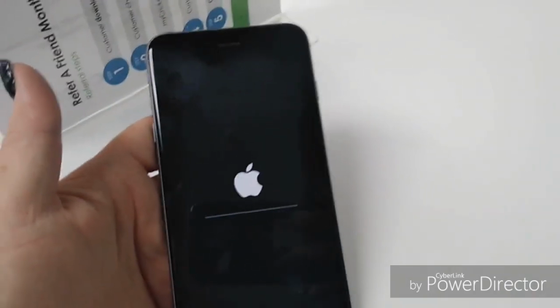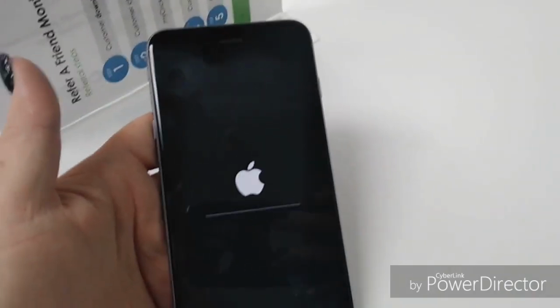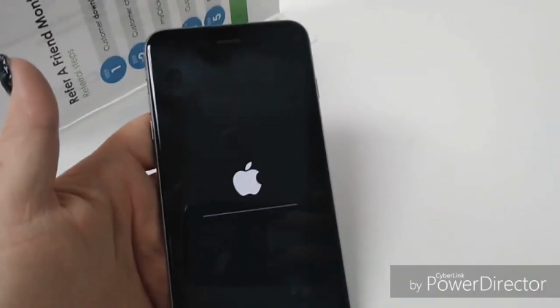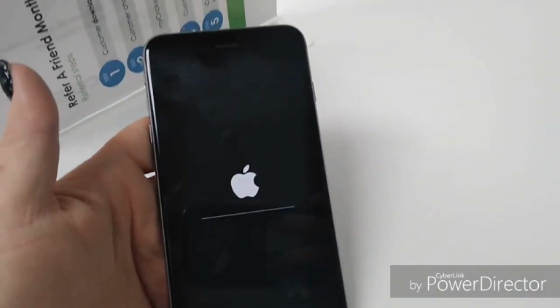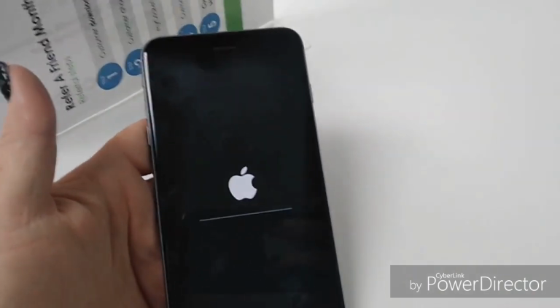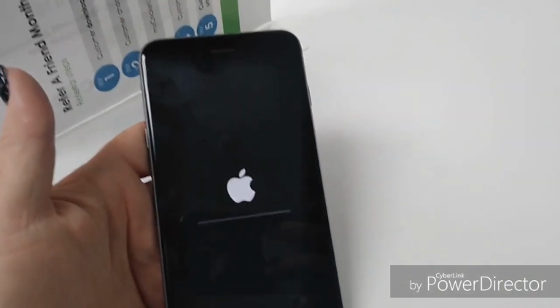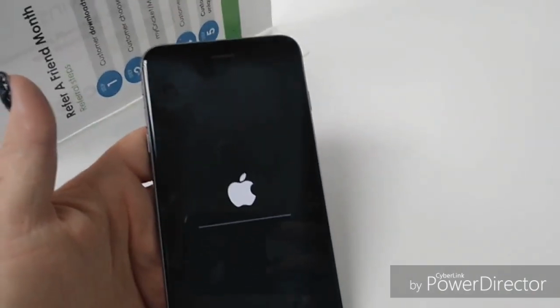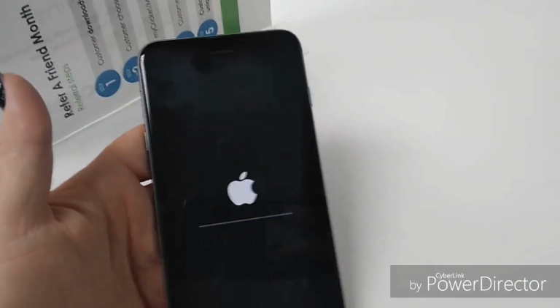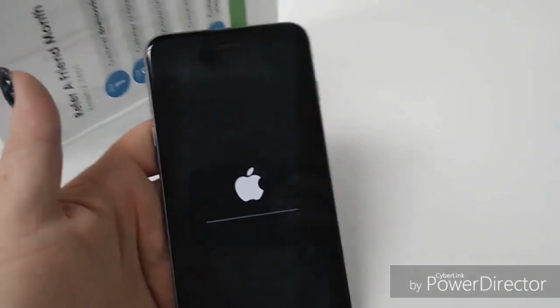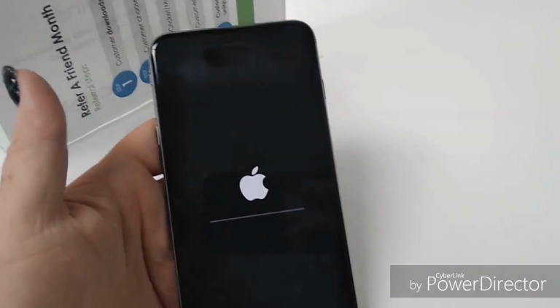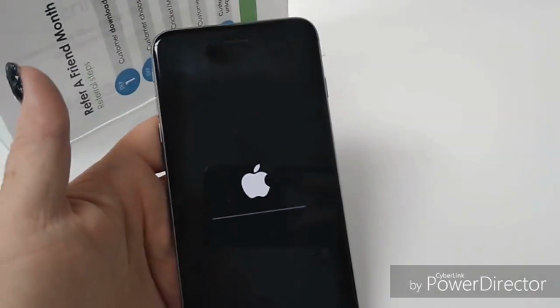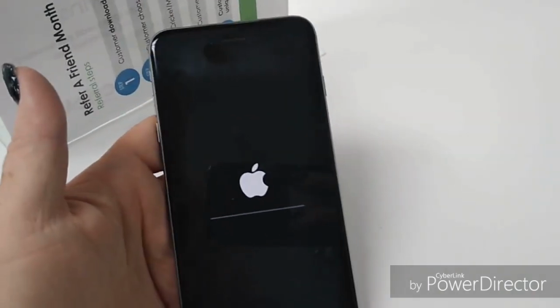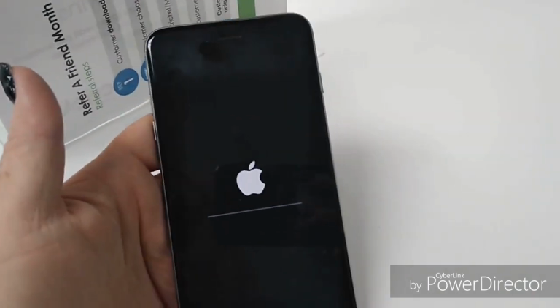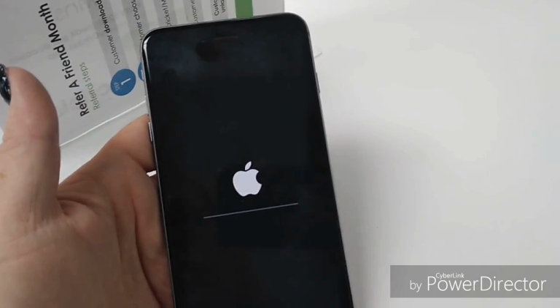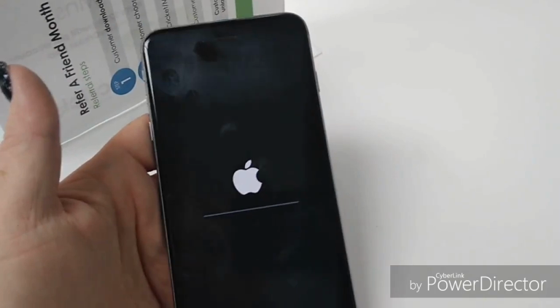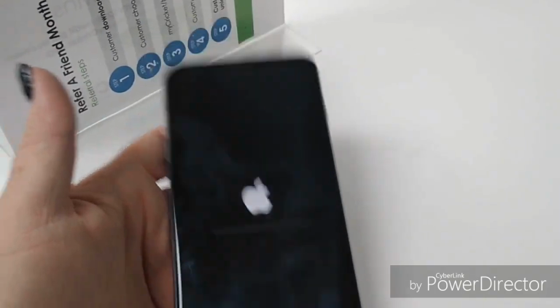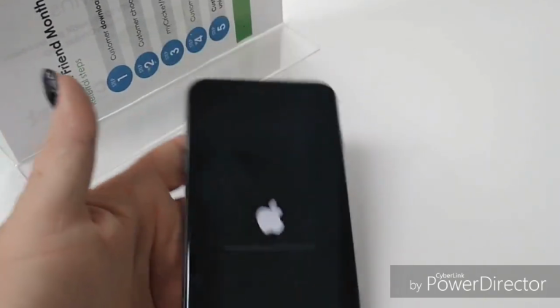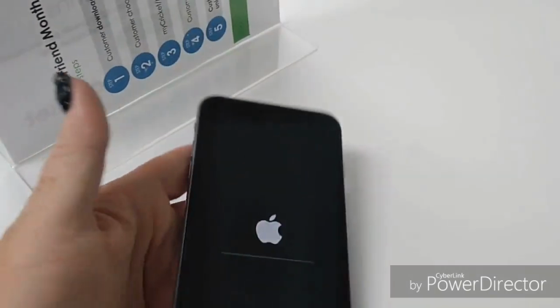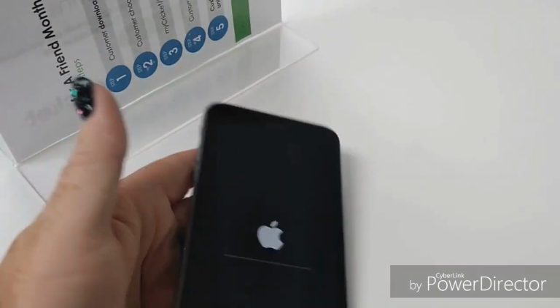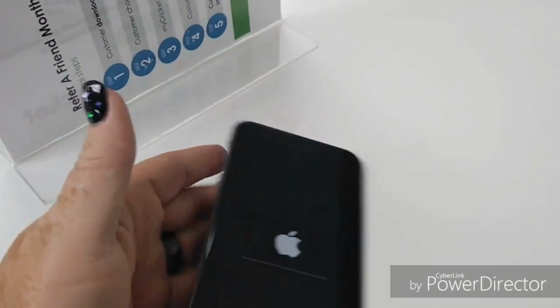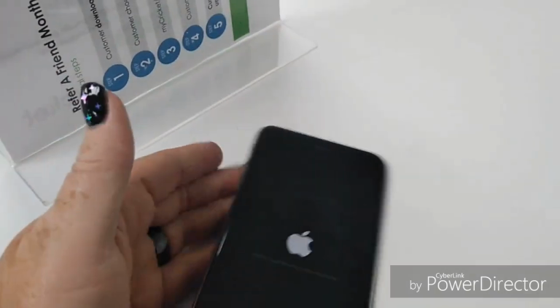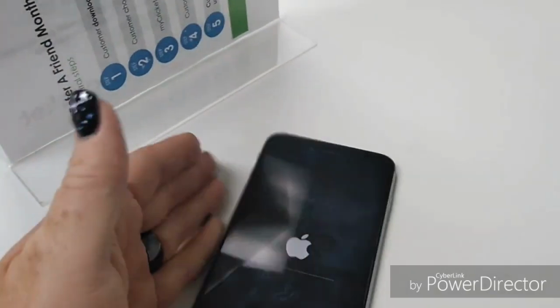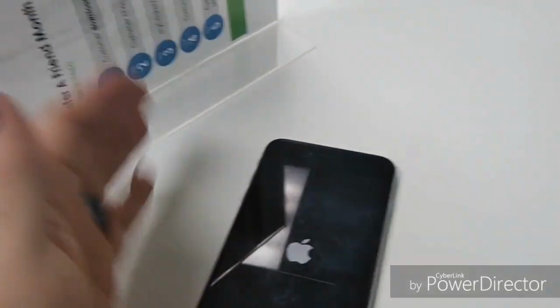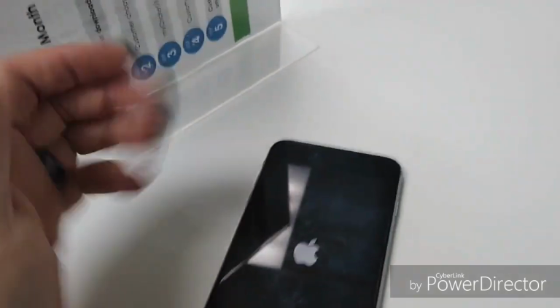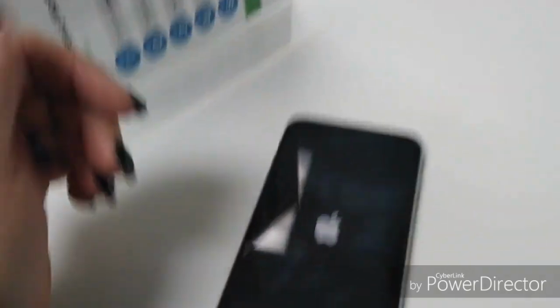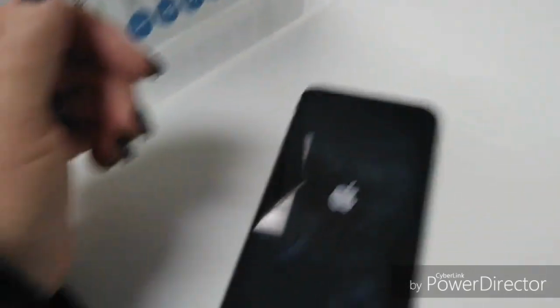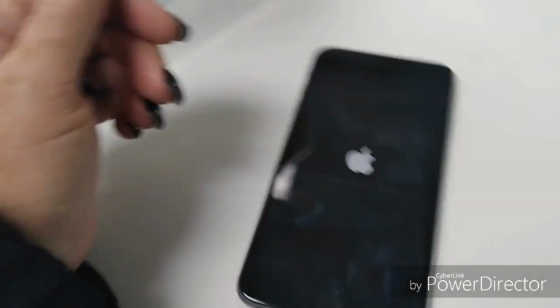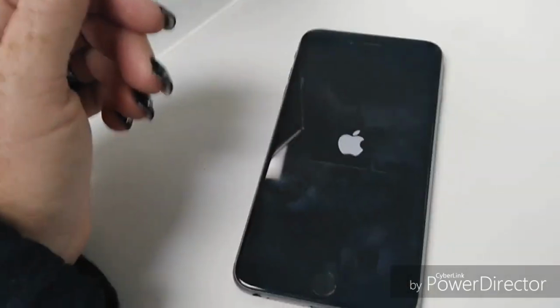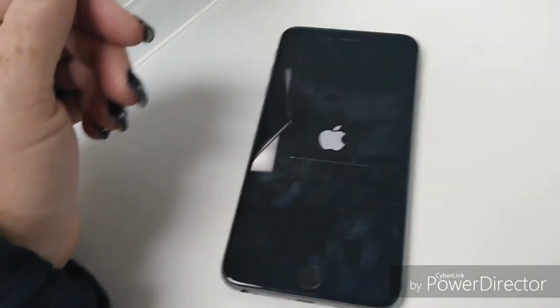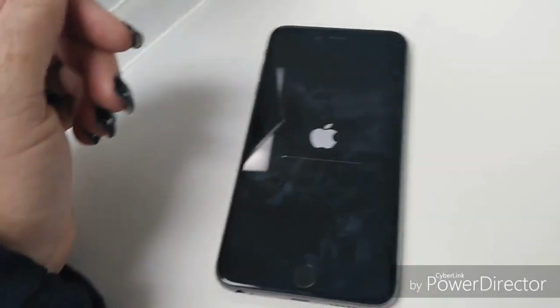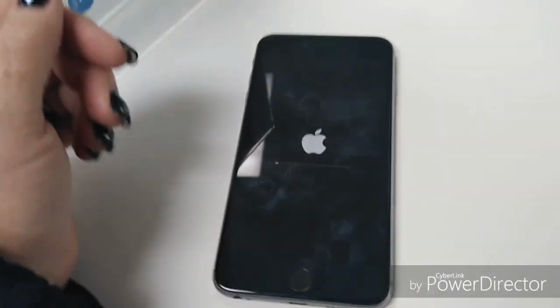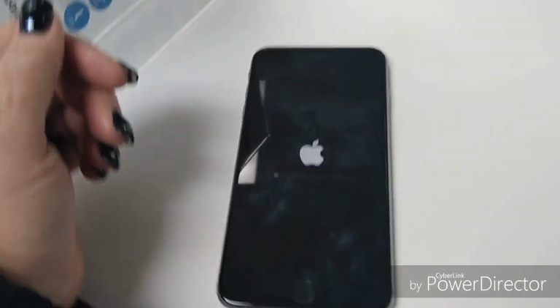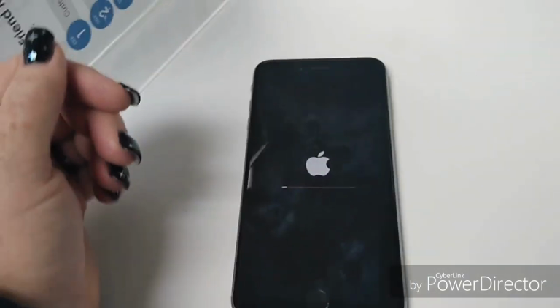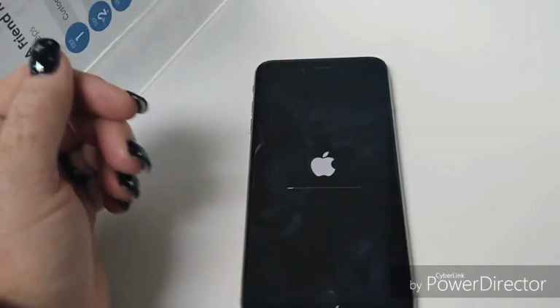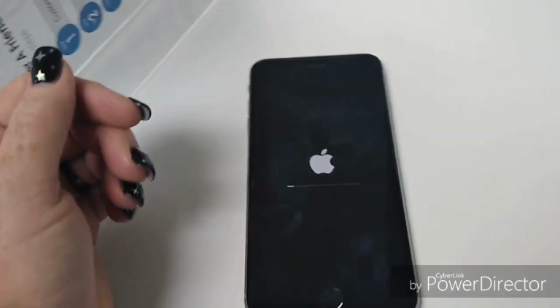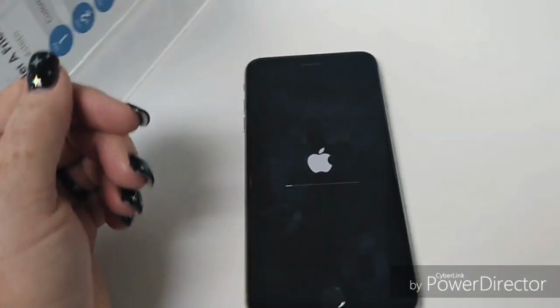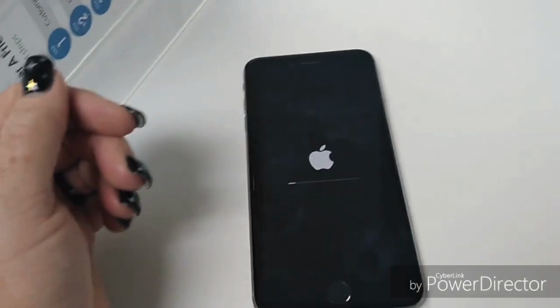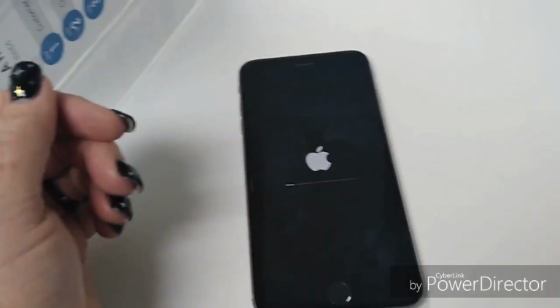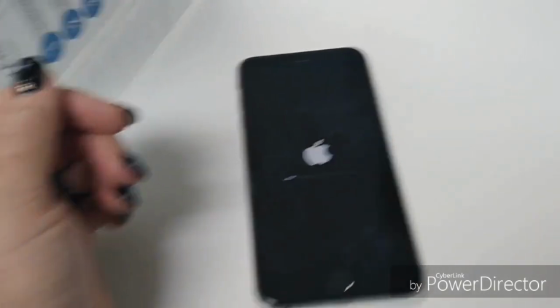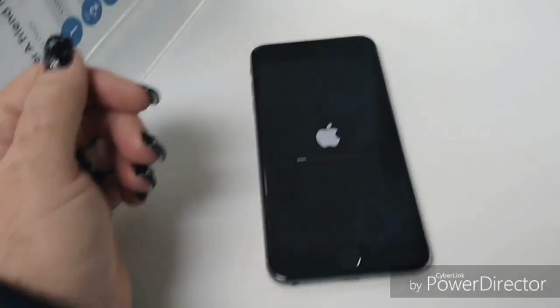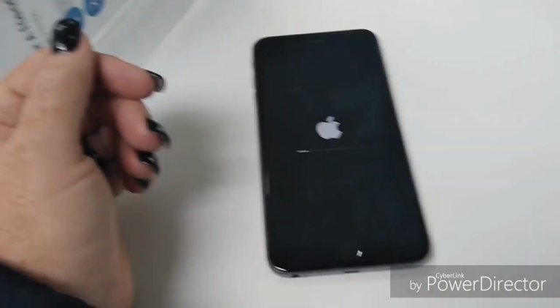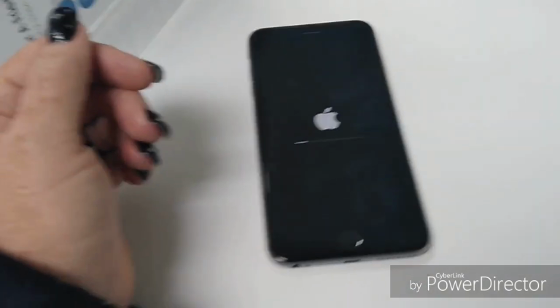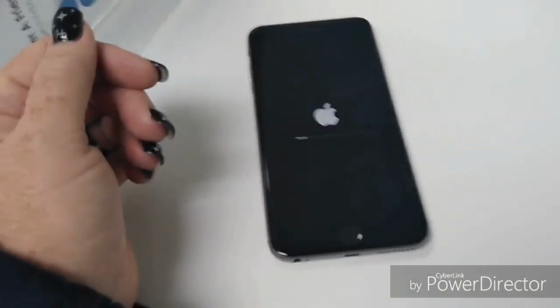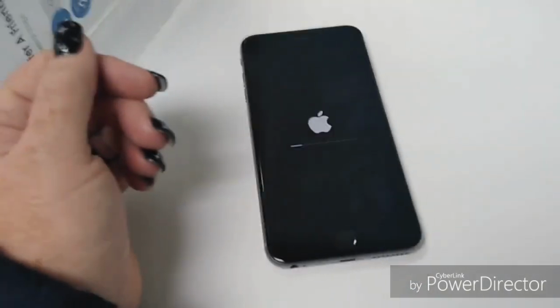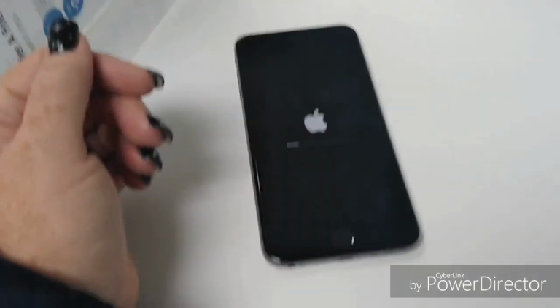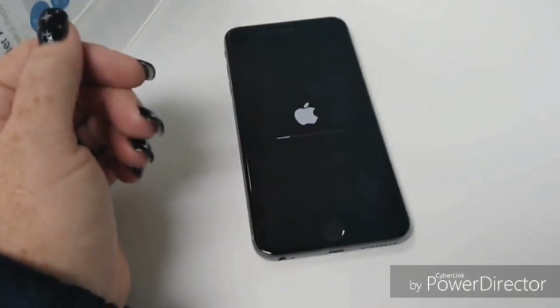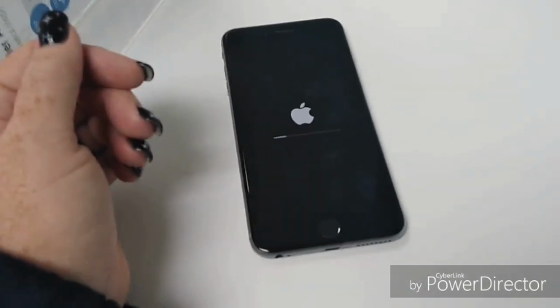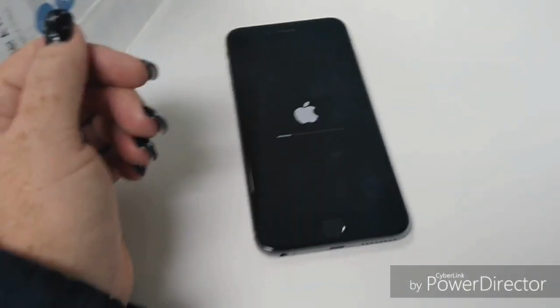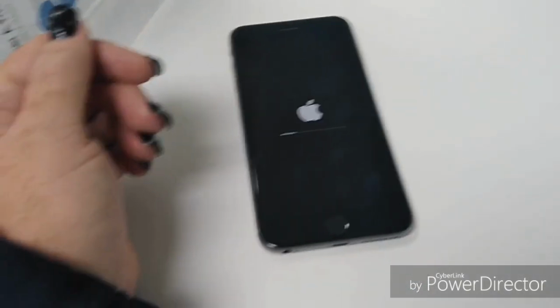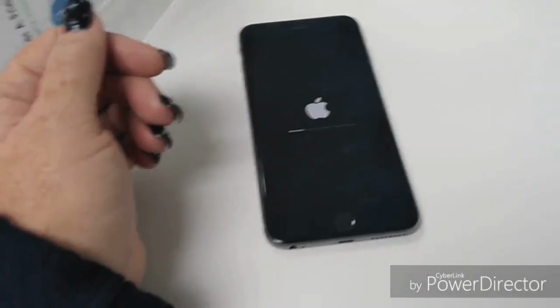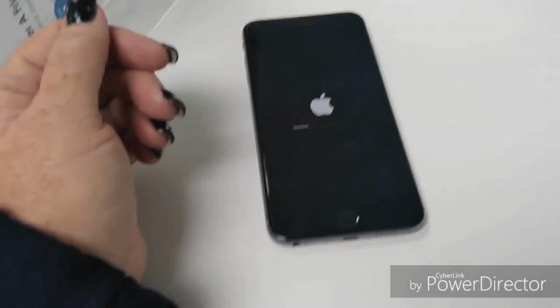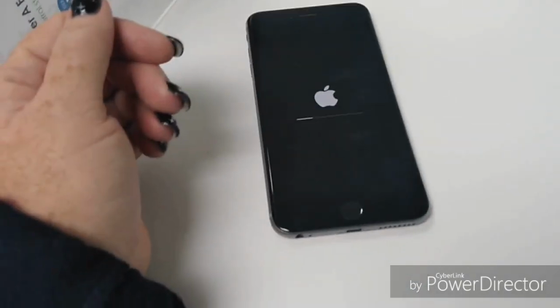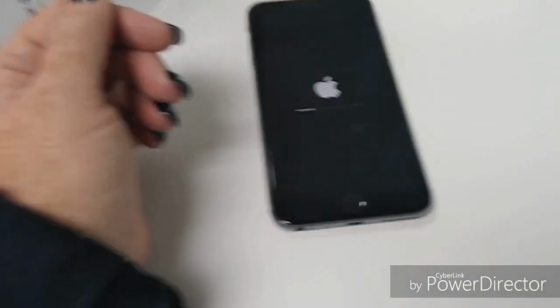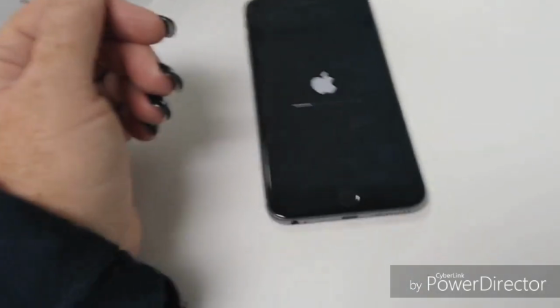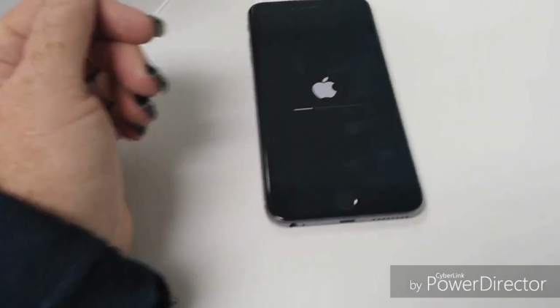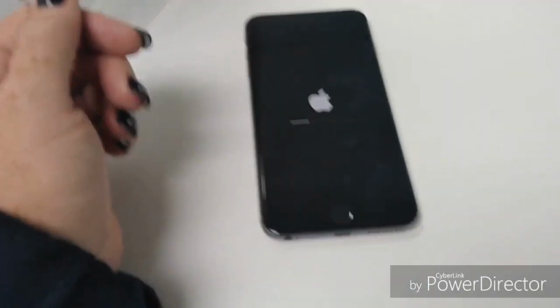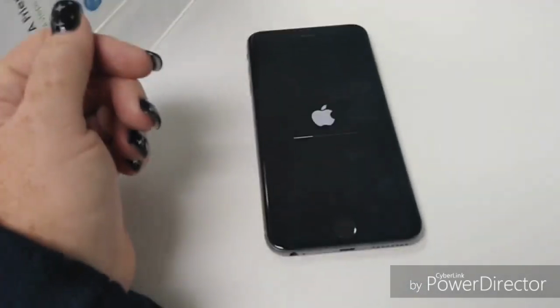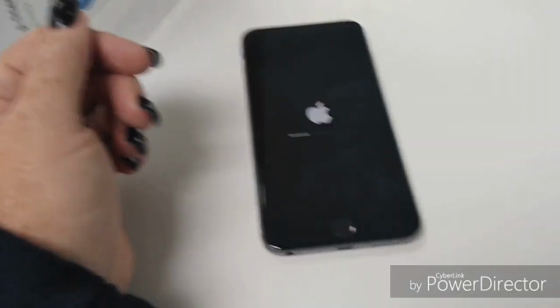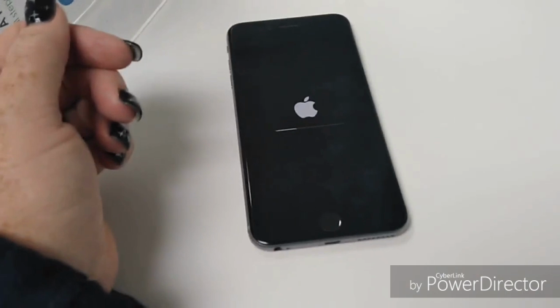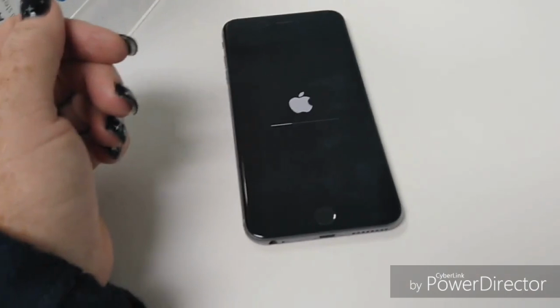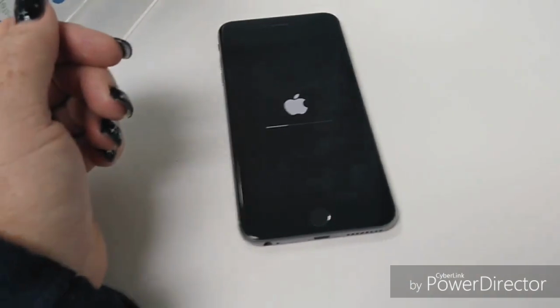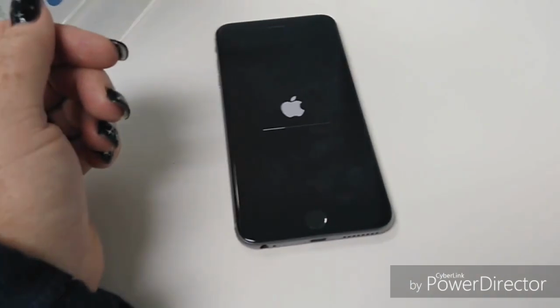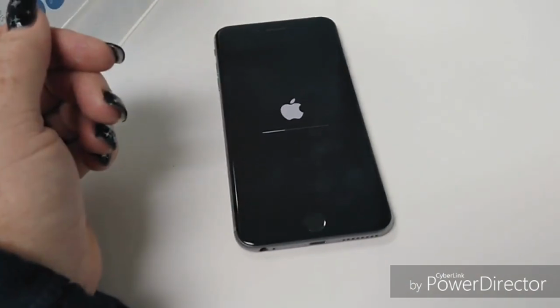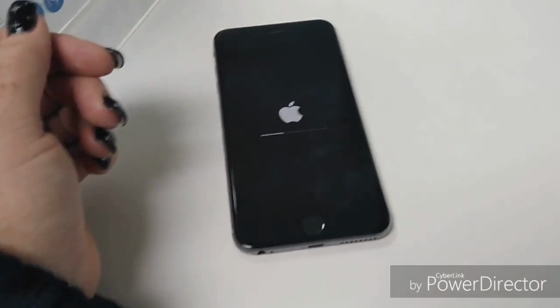And you're done, you've erased your iPhone. It's going to take a minute for everything to go through, but when it comes back it's going to be like brand new.